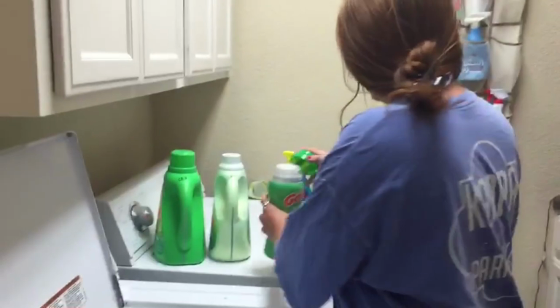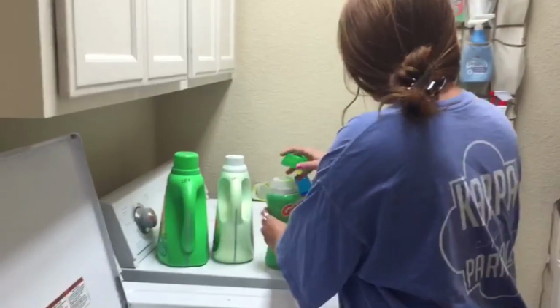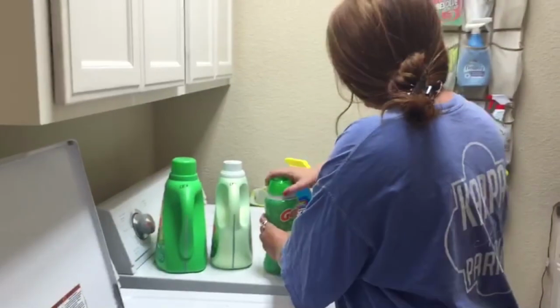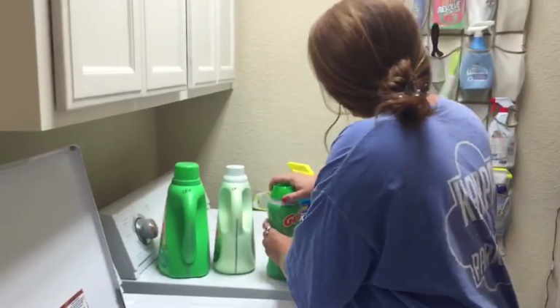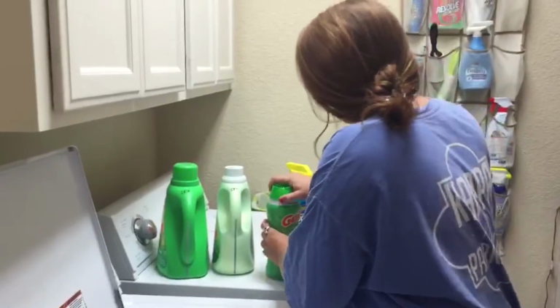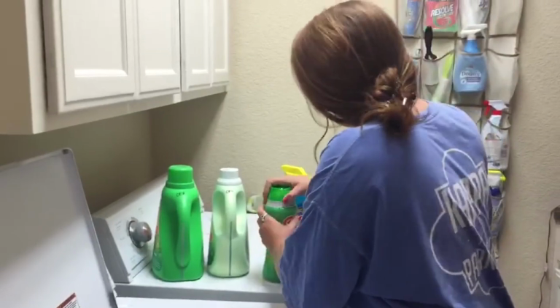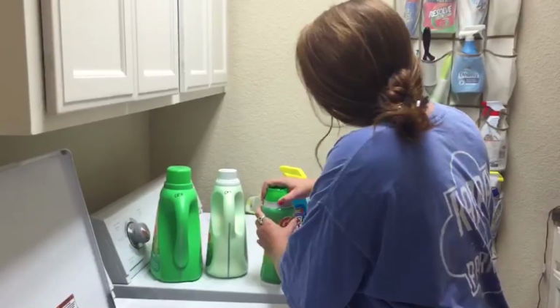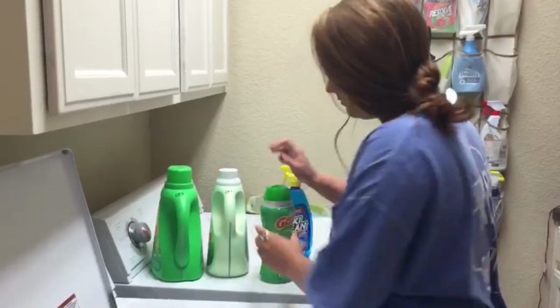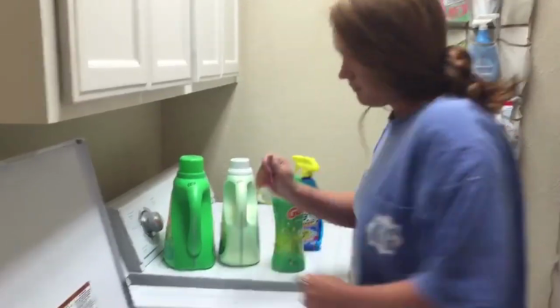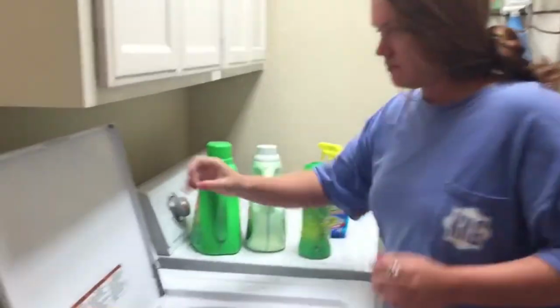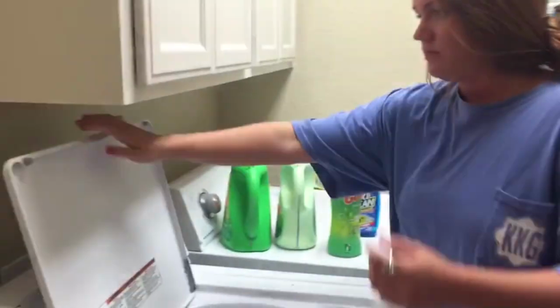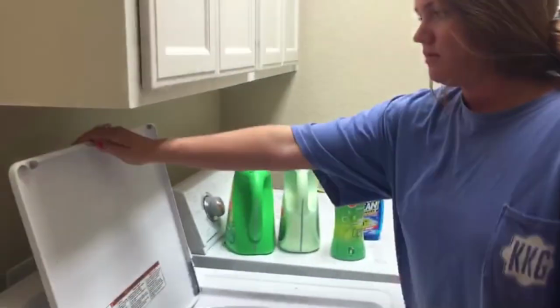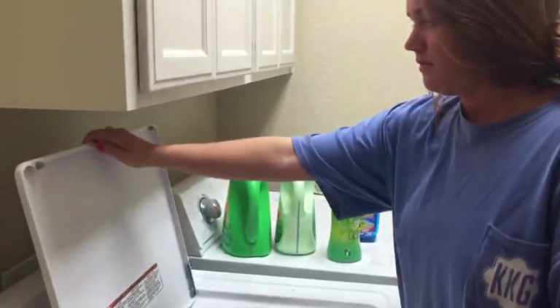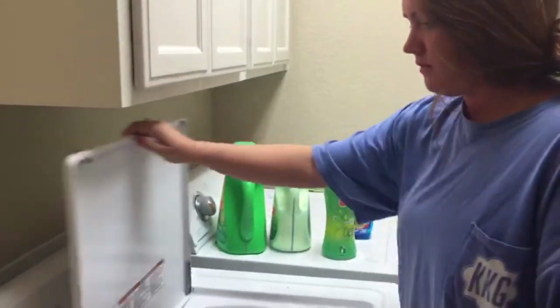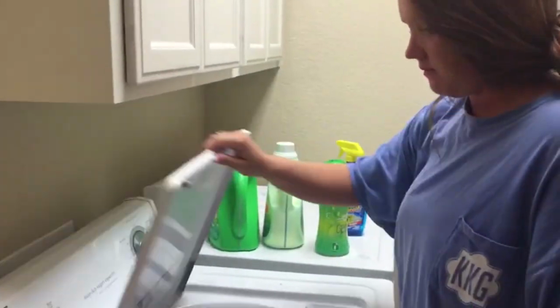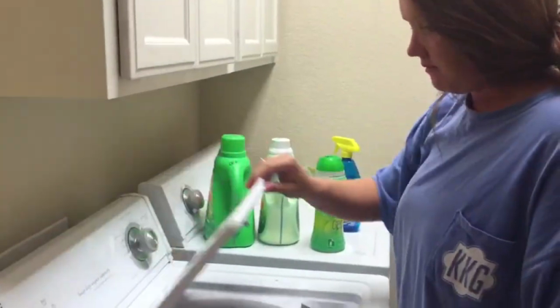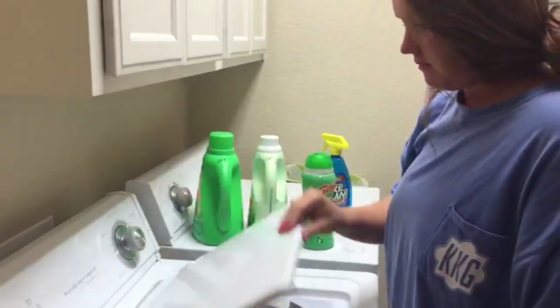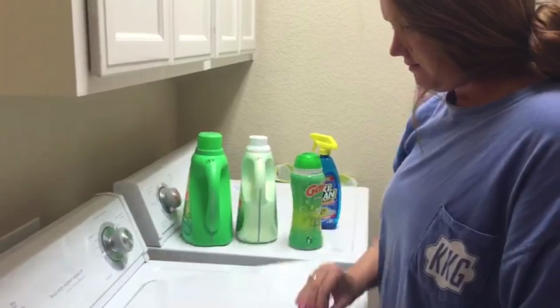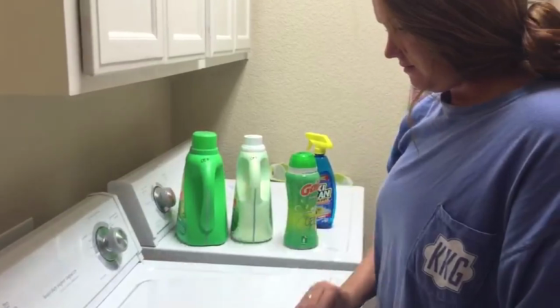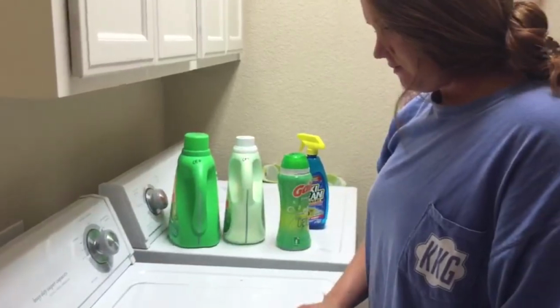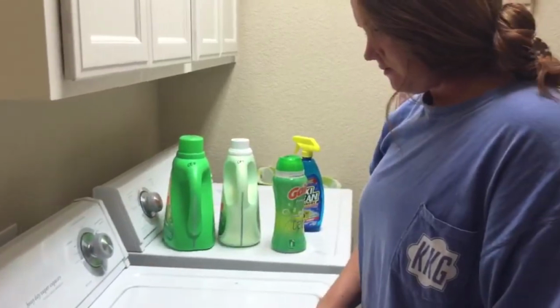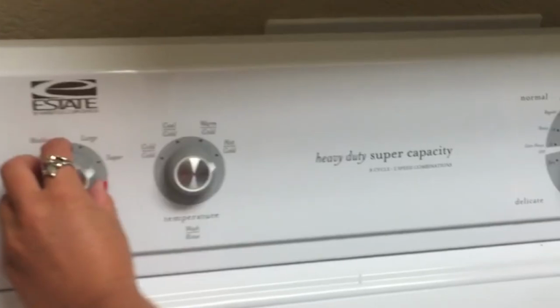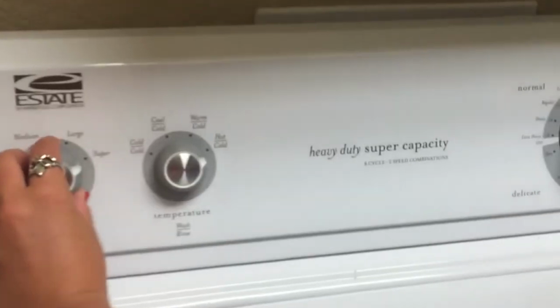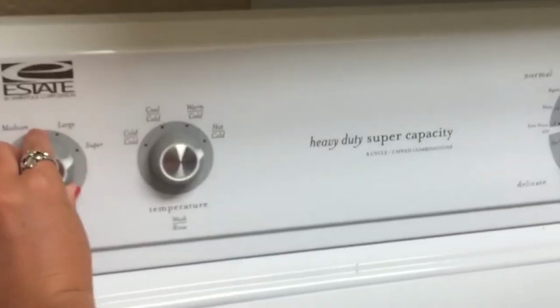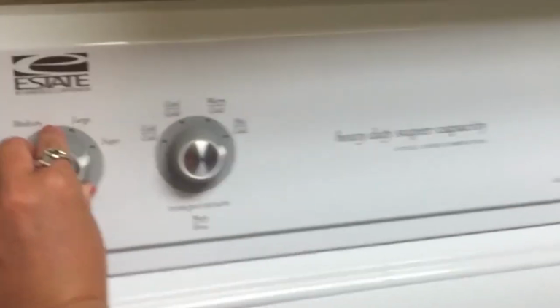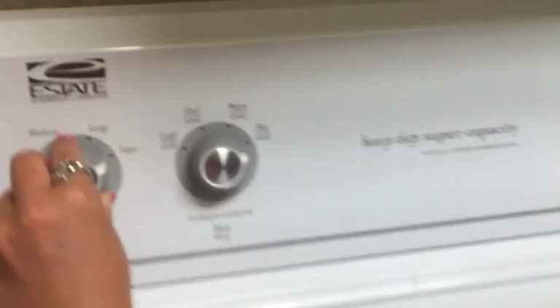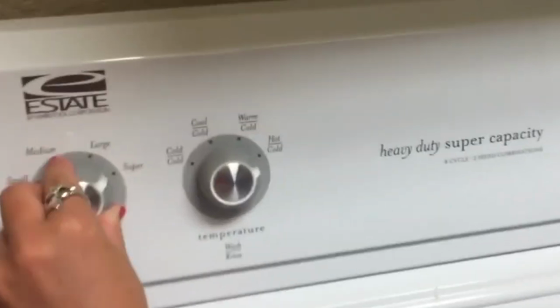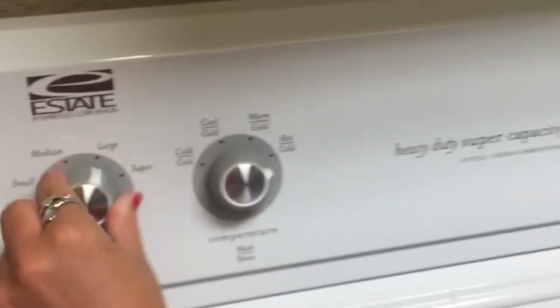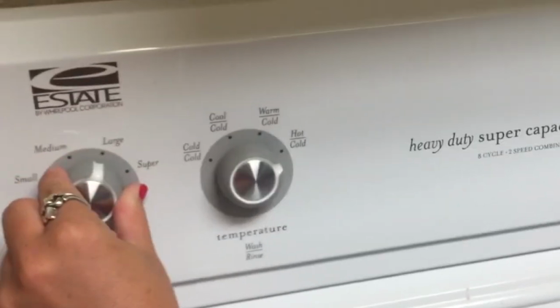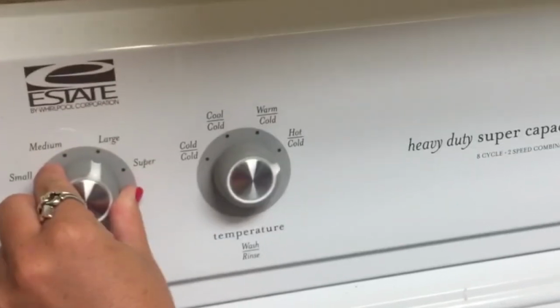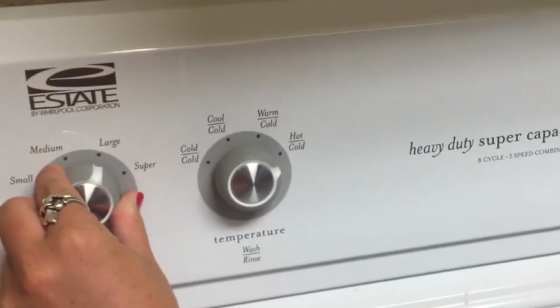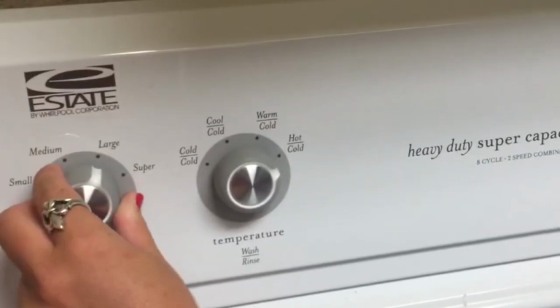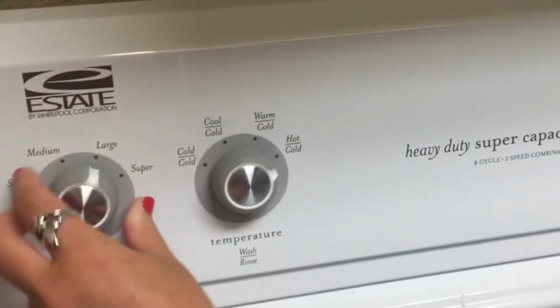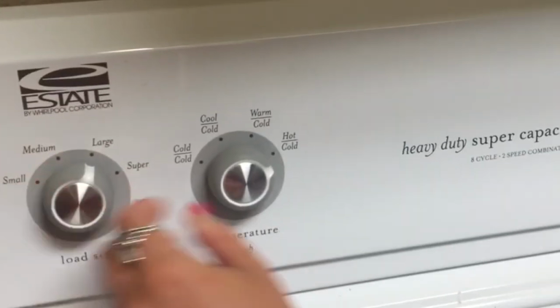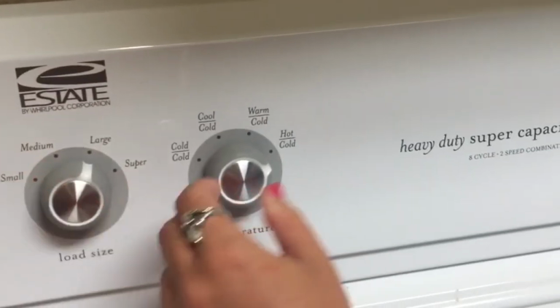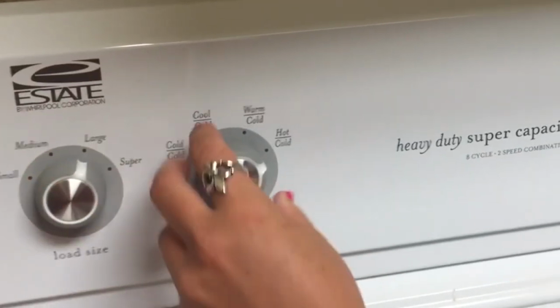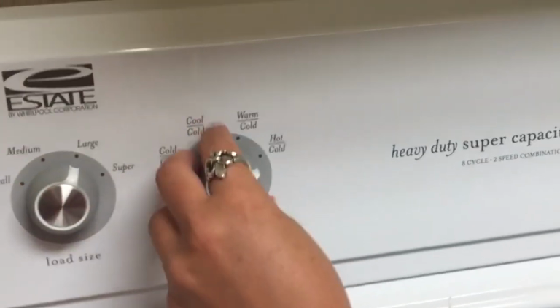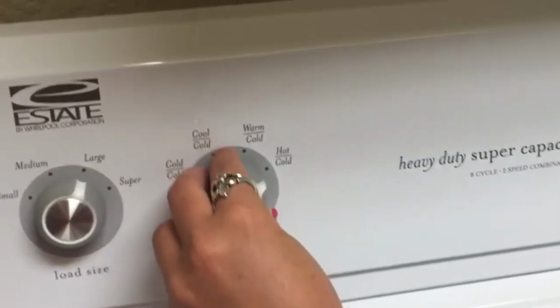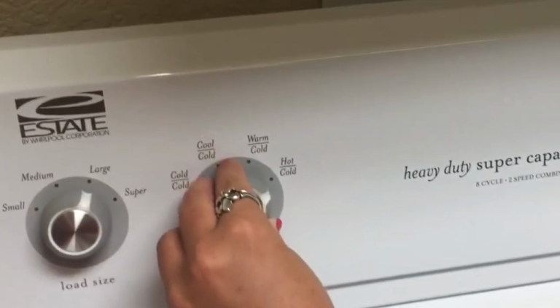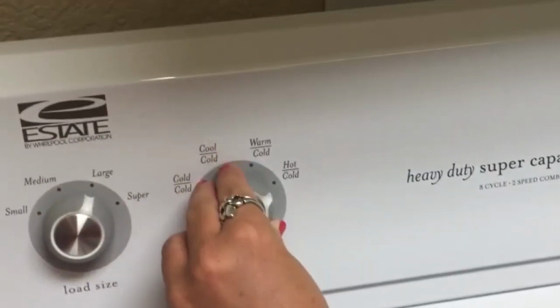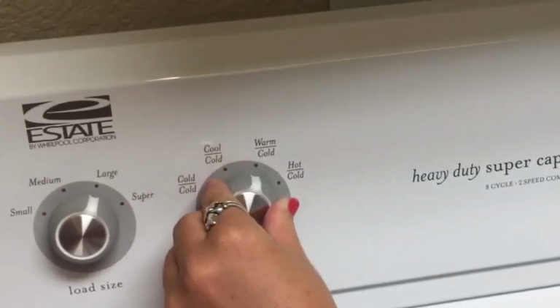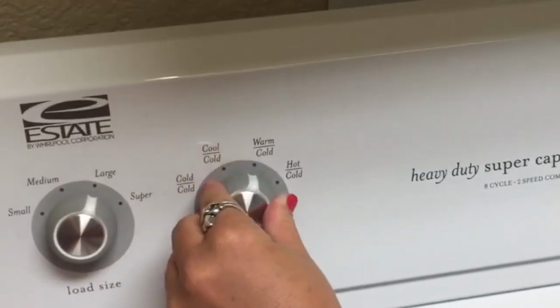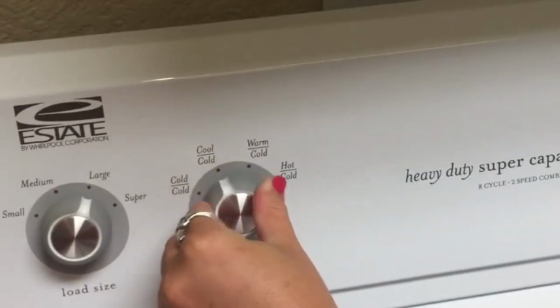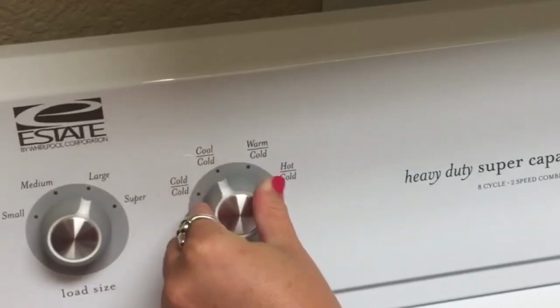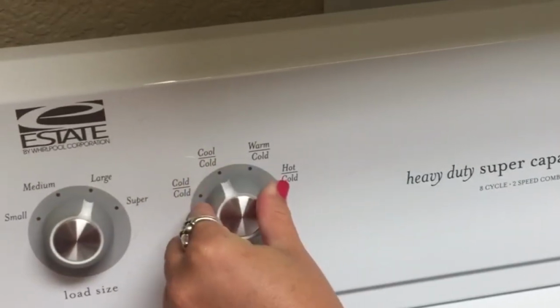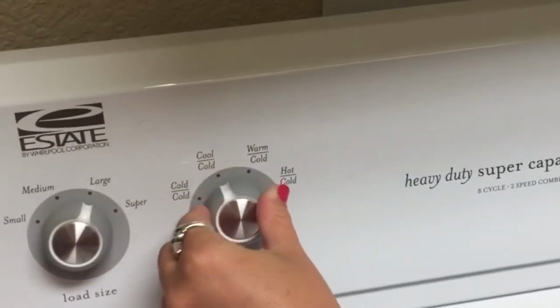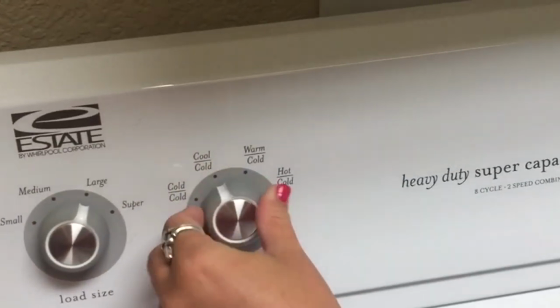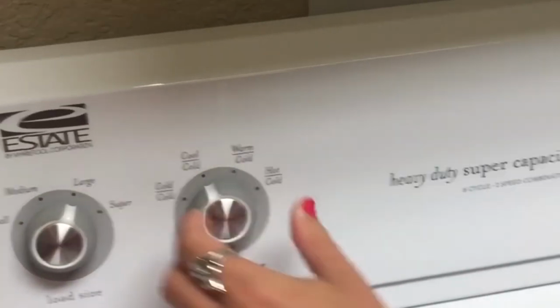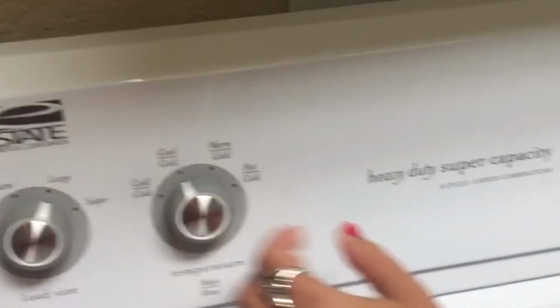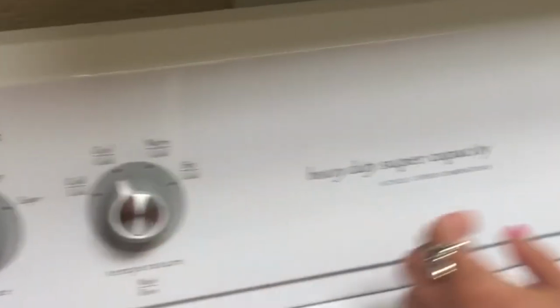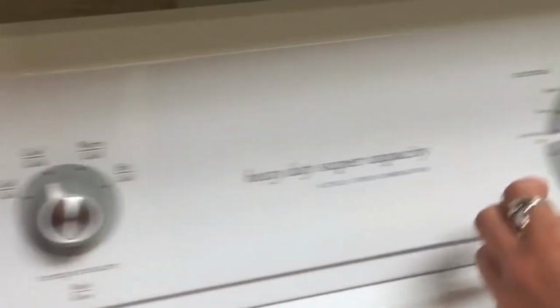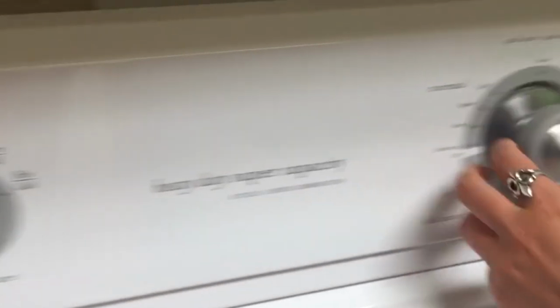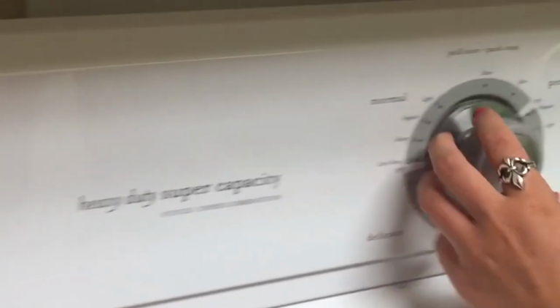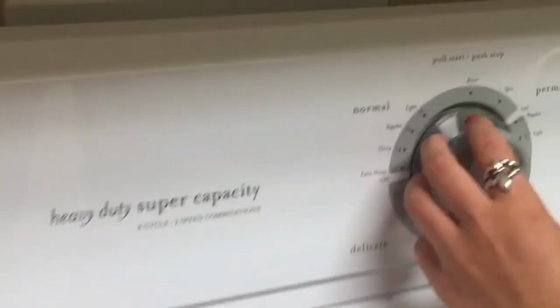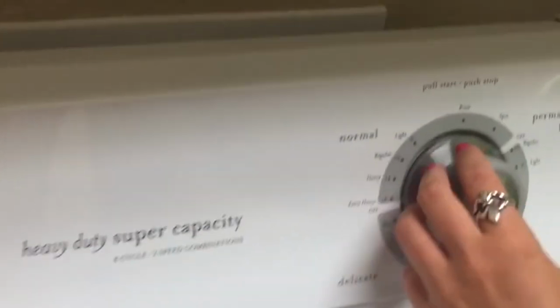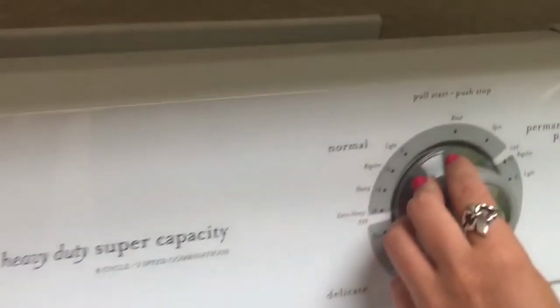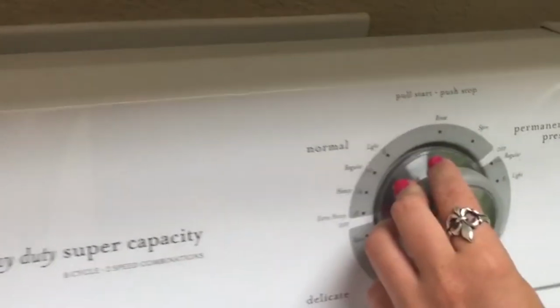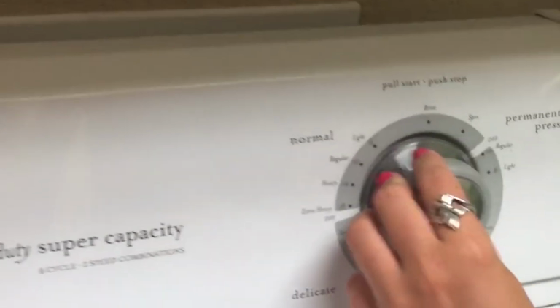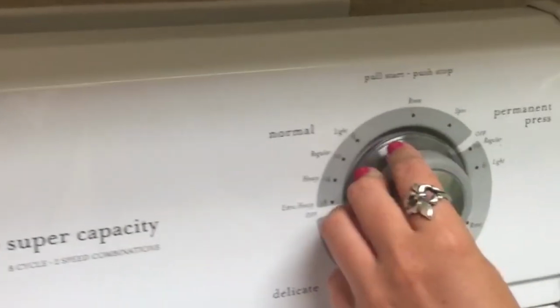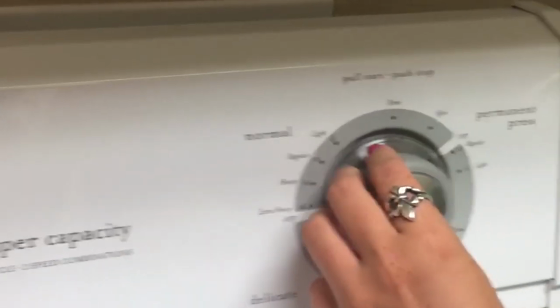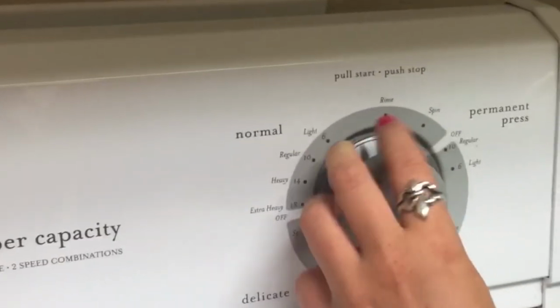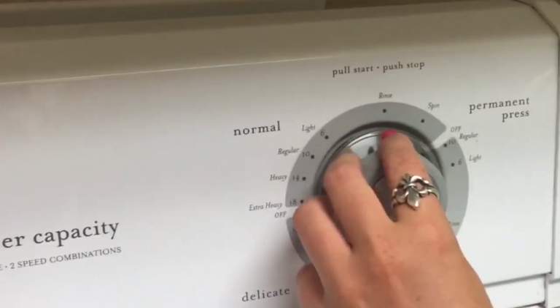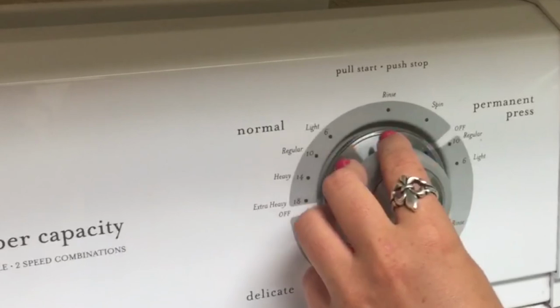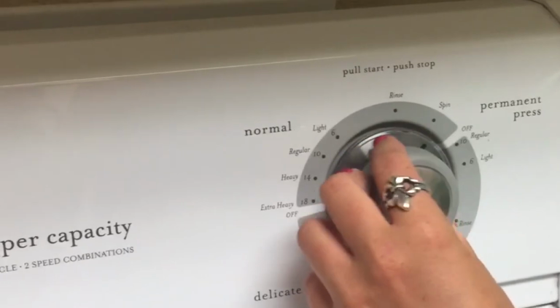To finish the load, she'll close the lid and put the washer on the correct settings, pull the handle, and she's done.